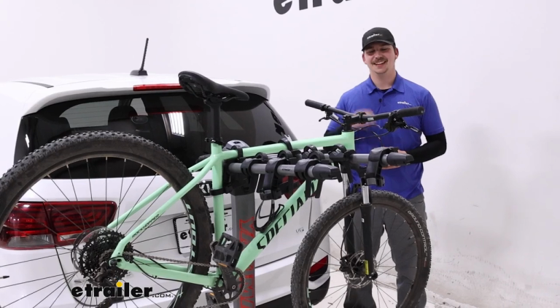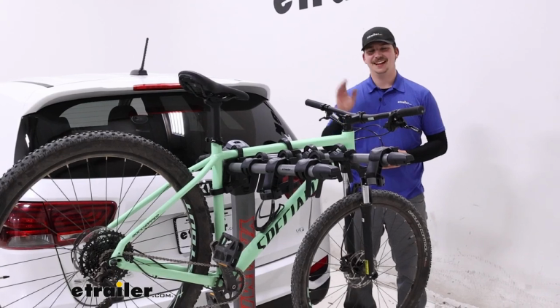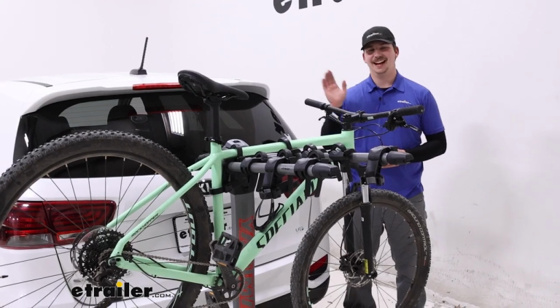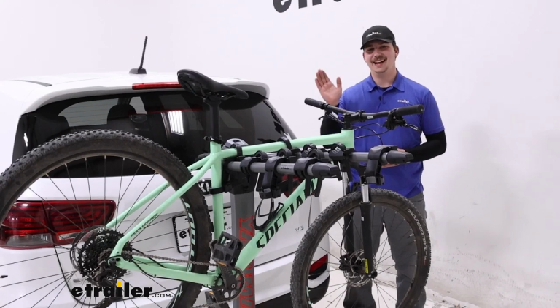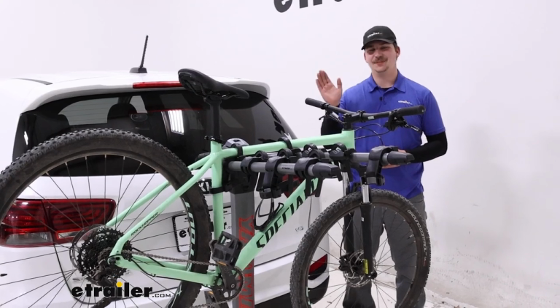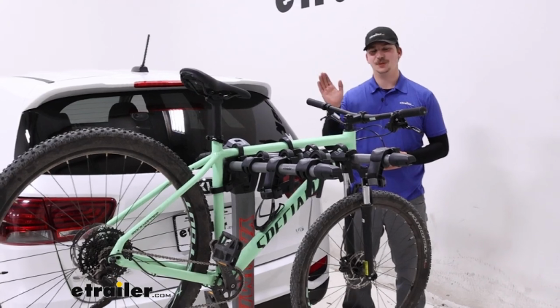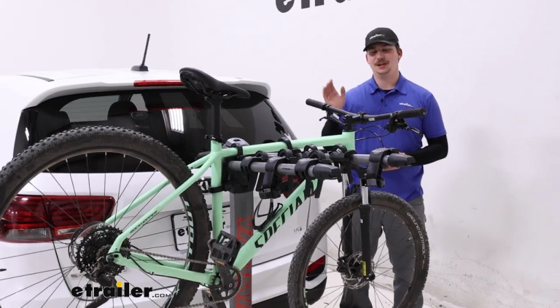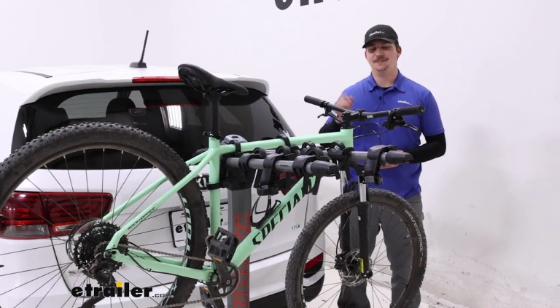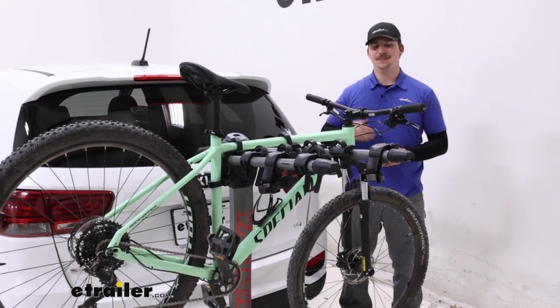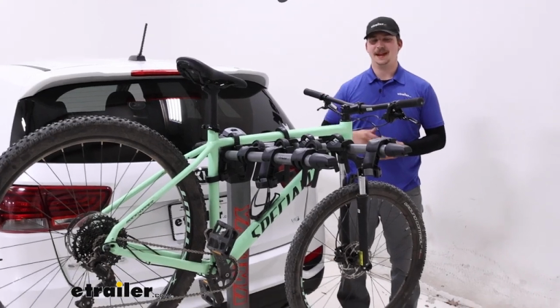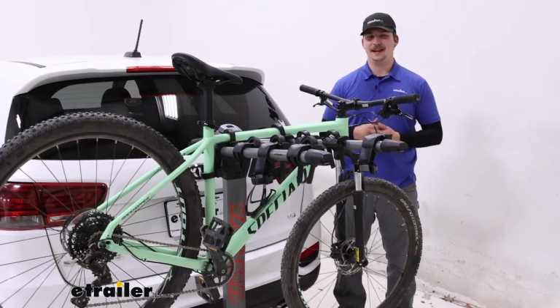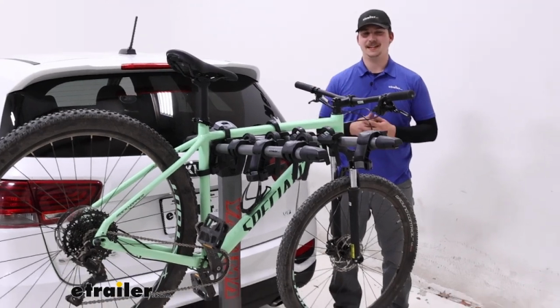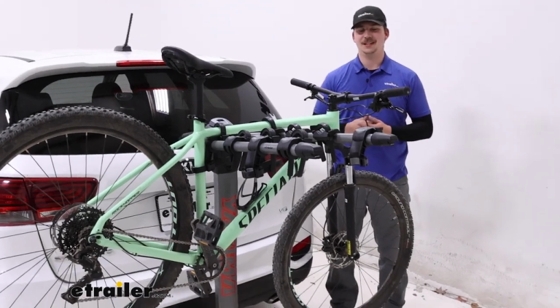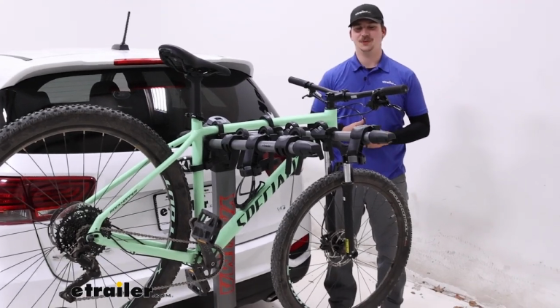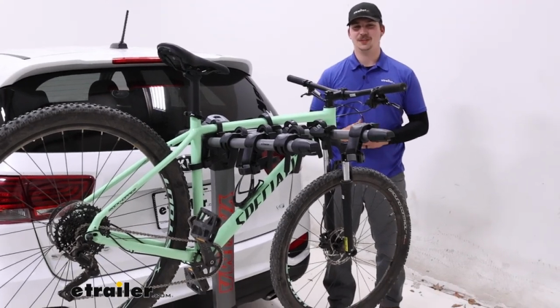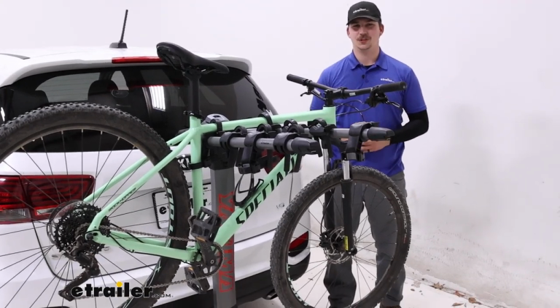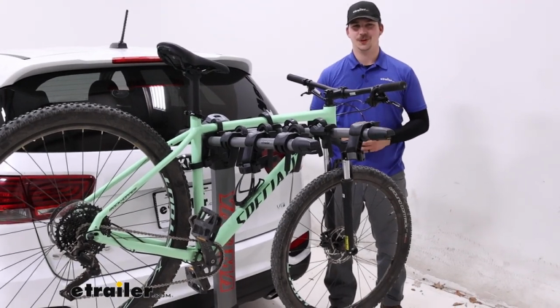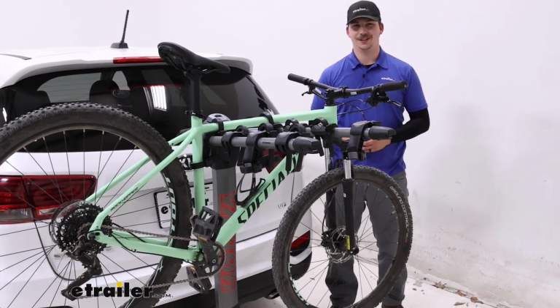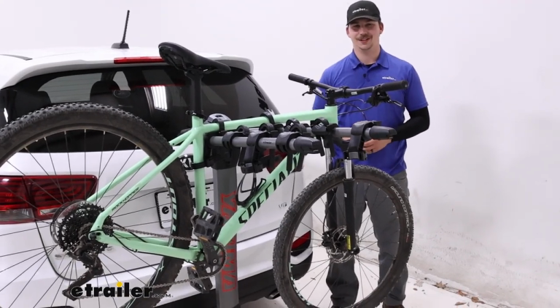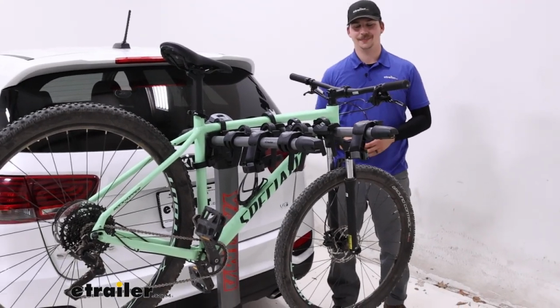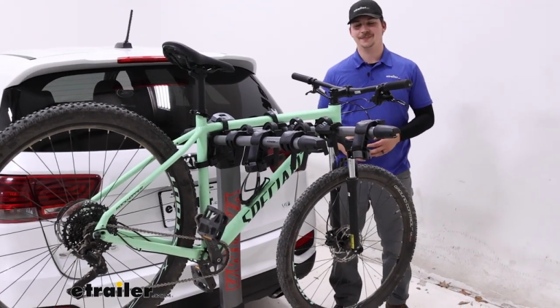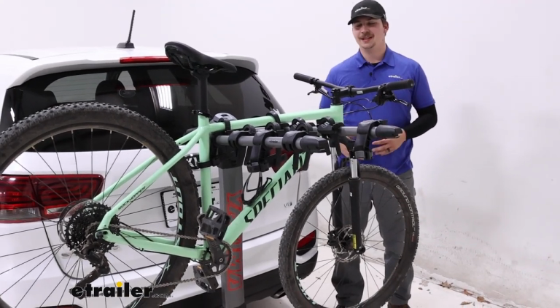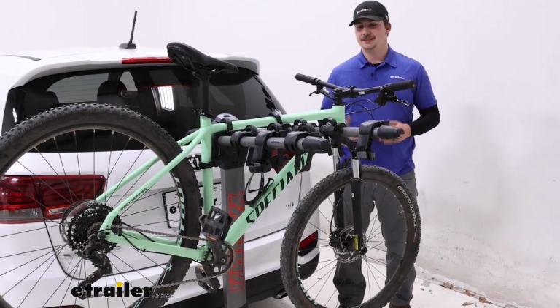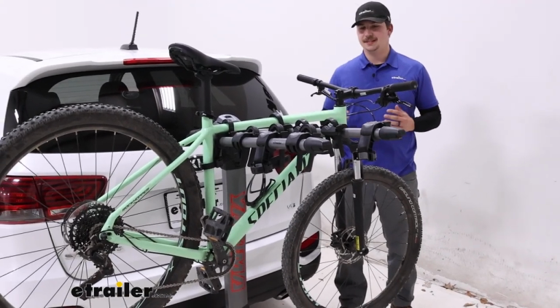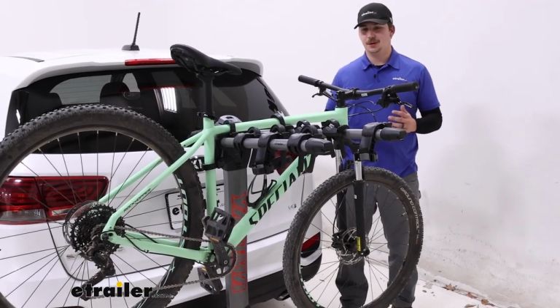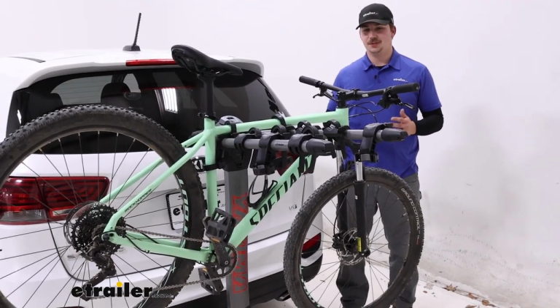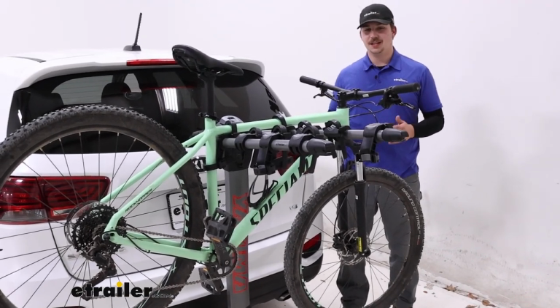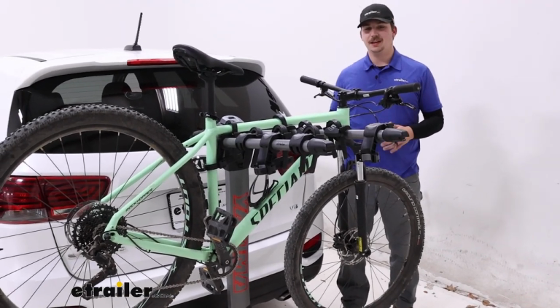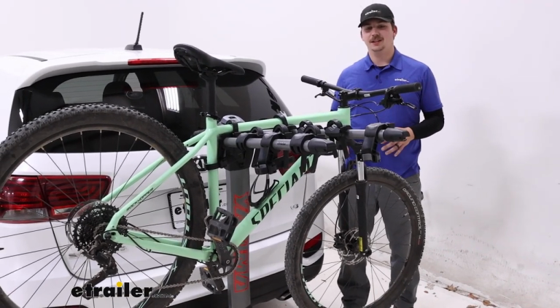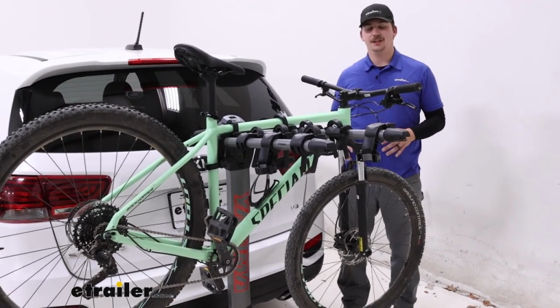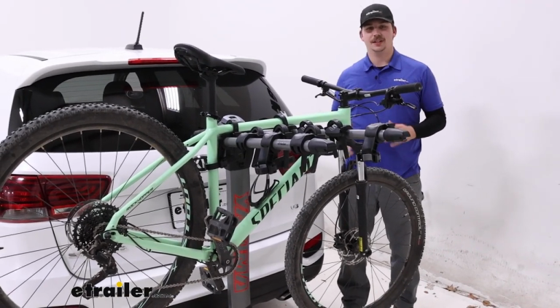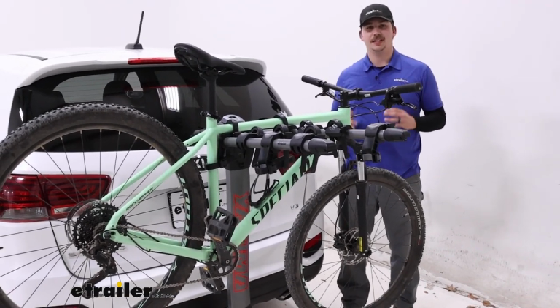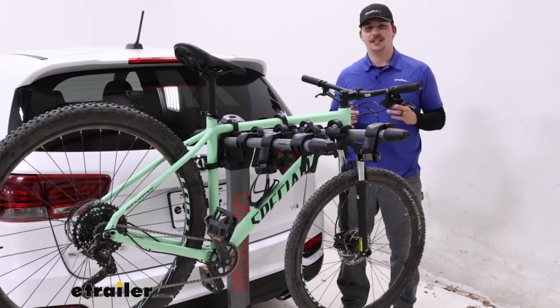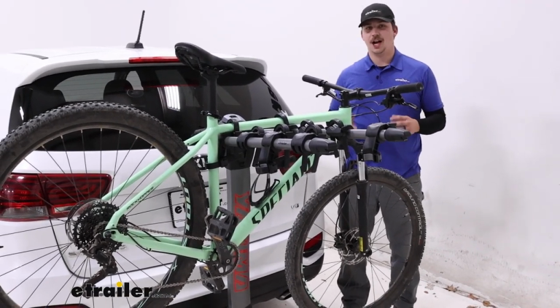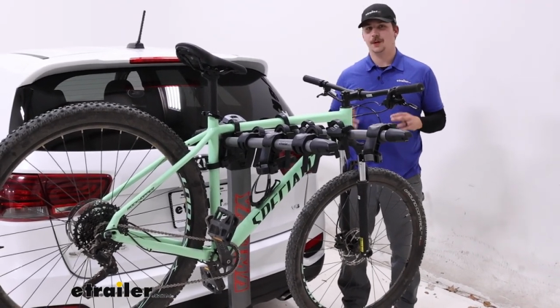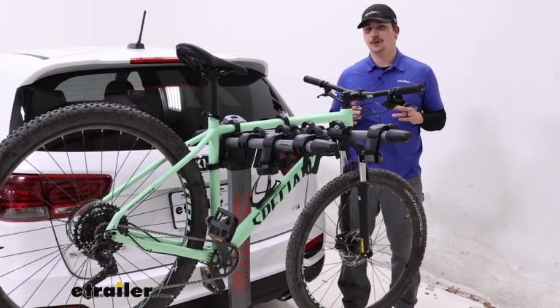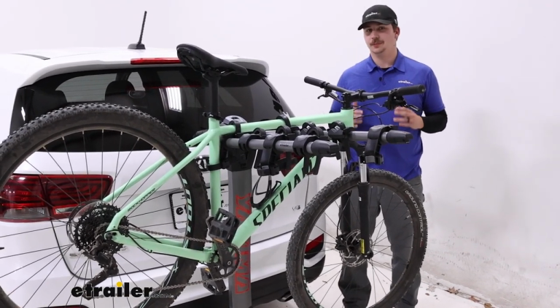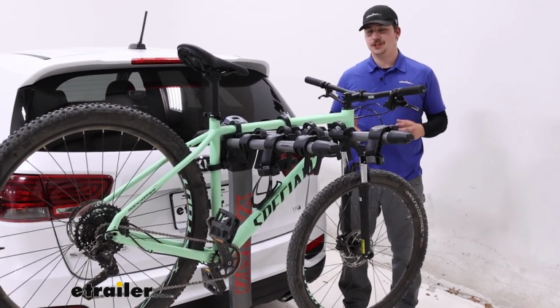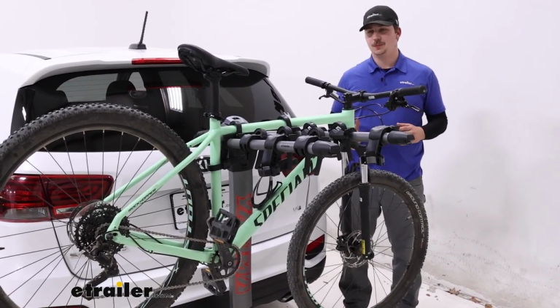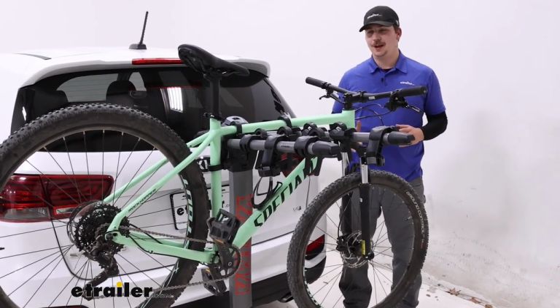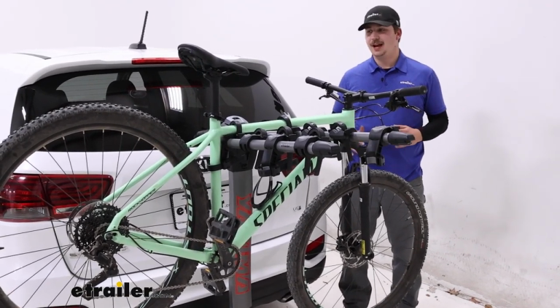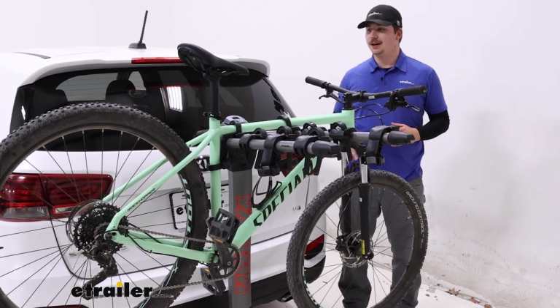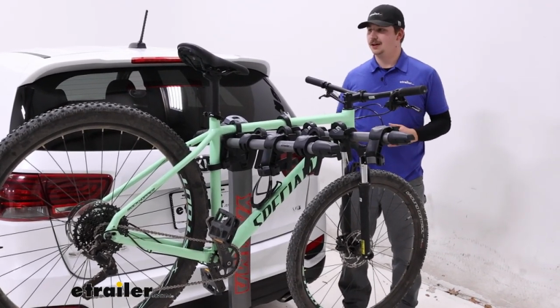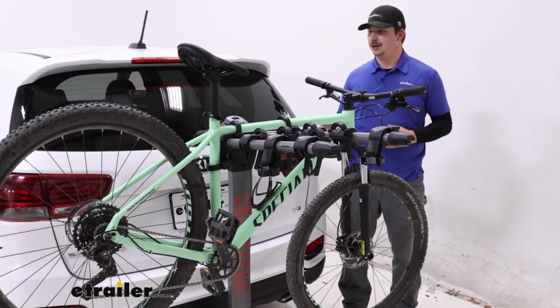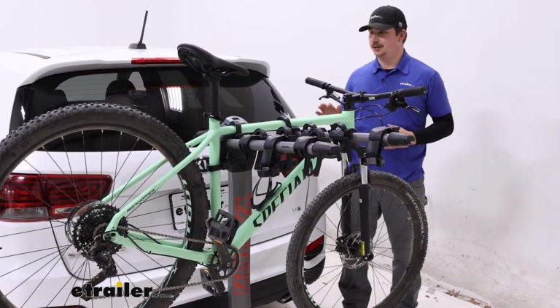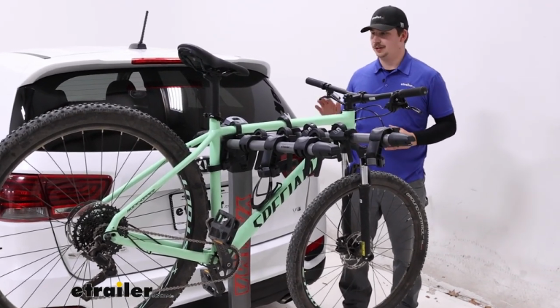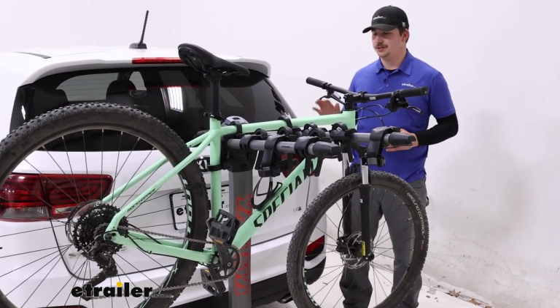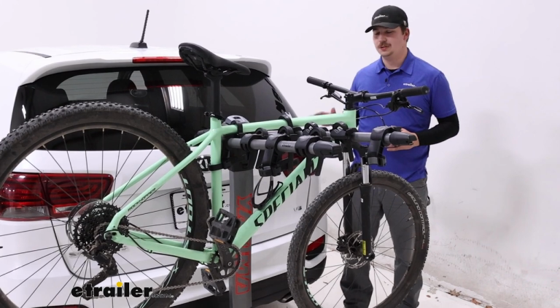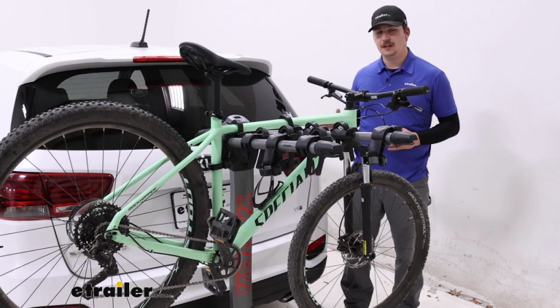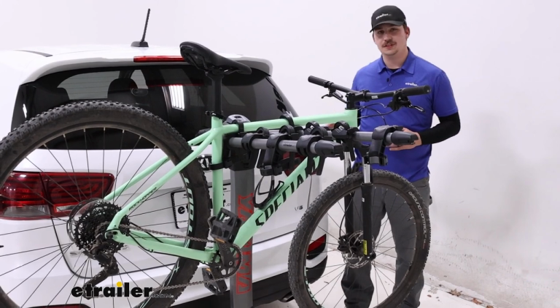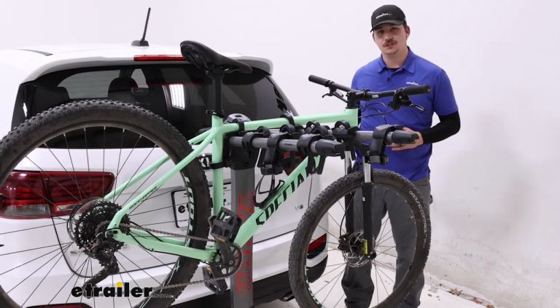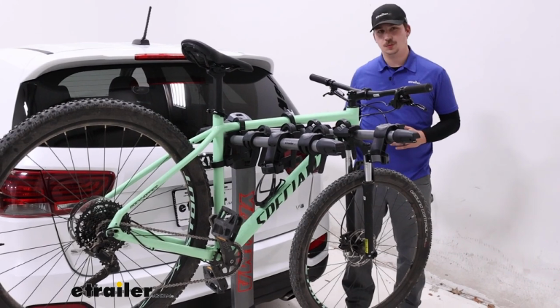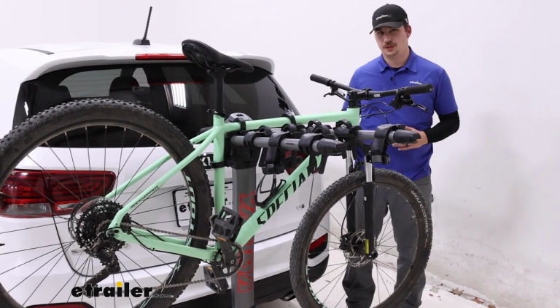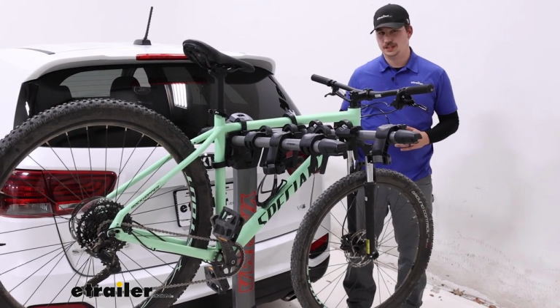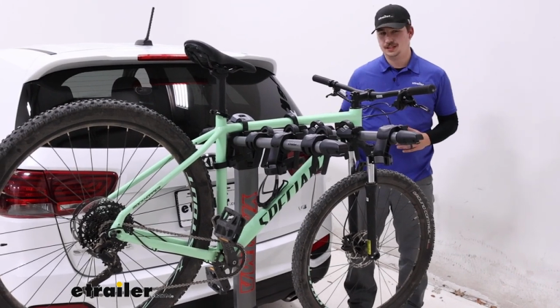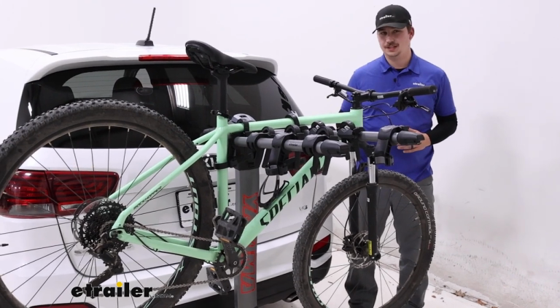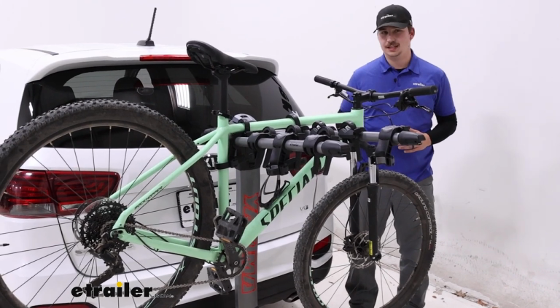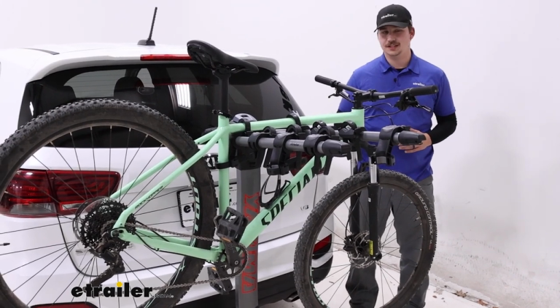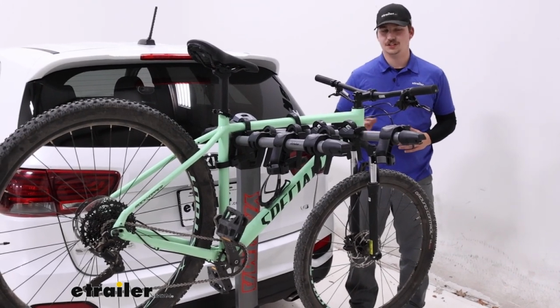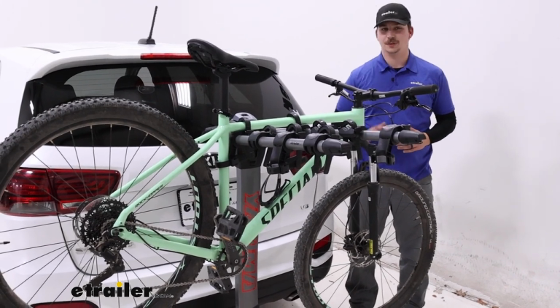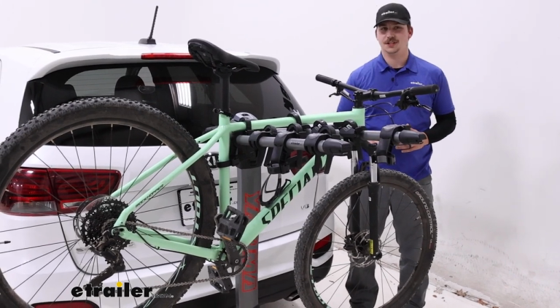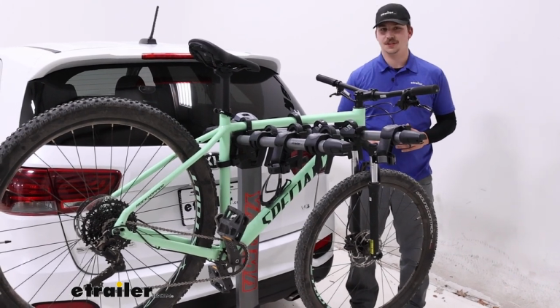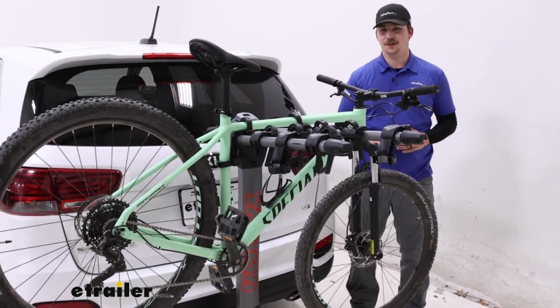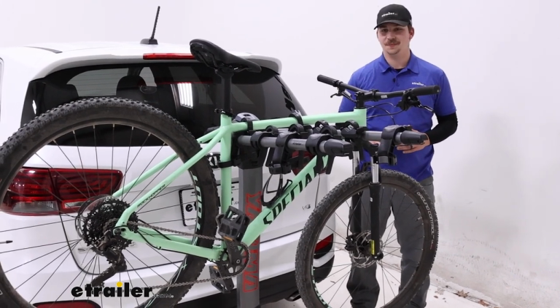Hi everyone, Aiden here with E-Trailer. Today we're taking a look at the Yakima Ridgeback on our 2020 Kia Sorento.